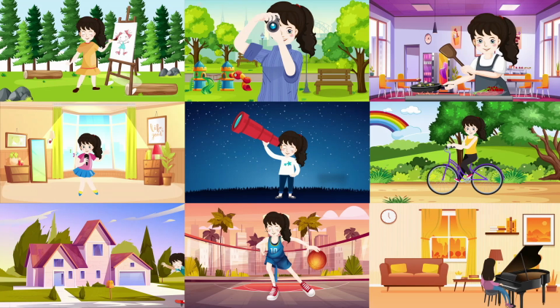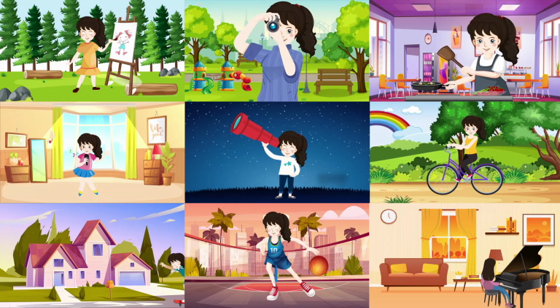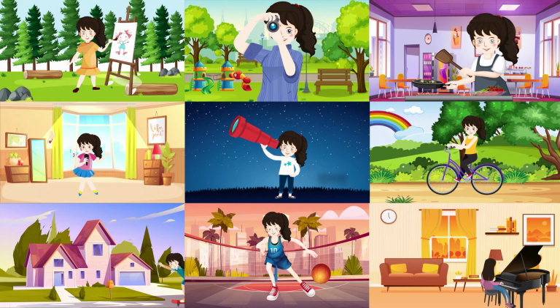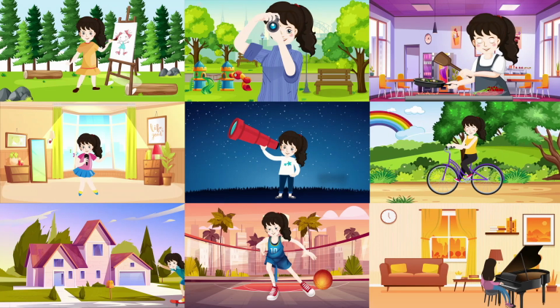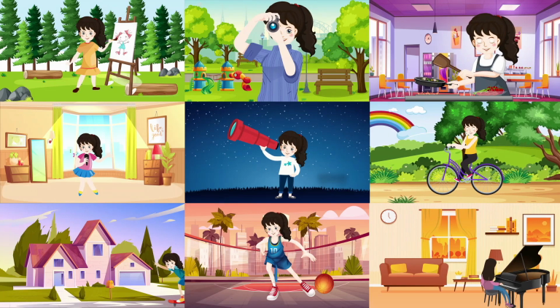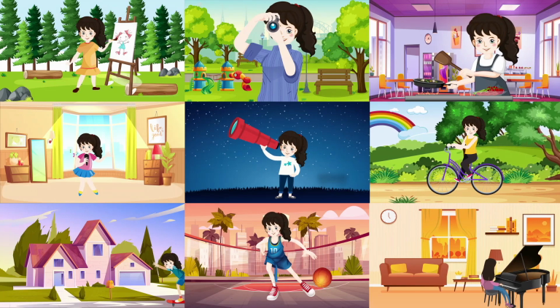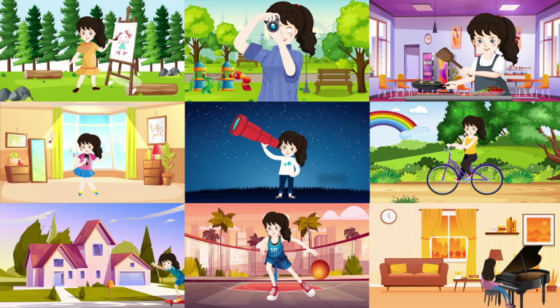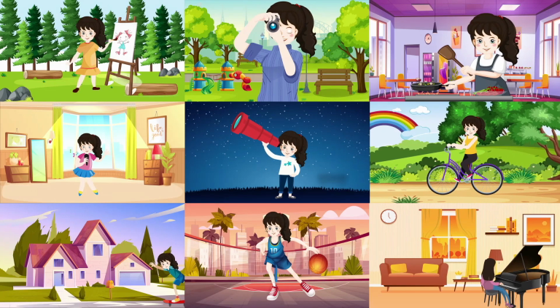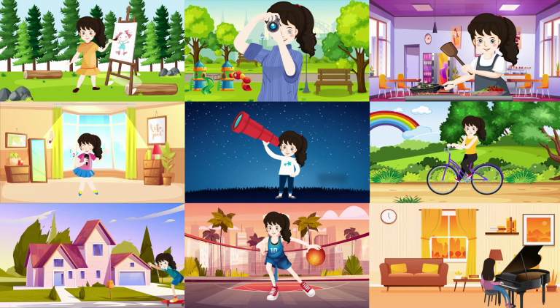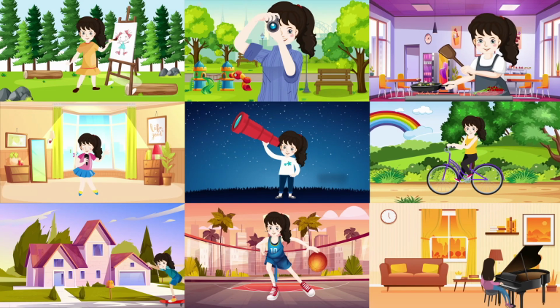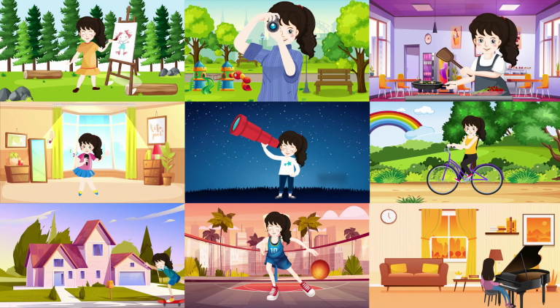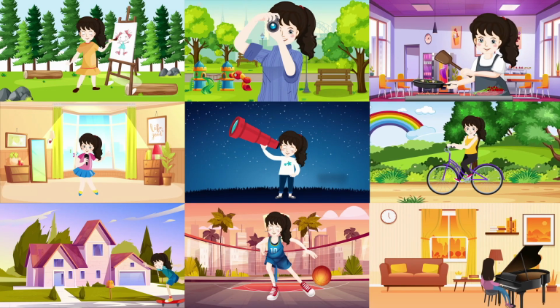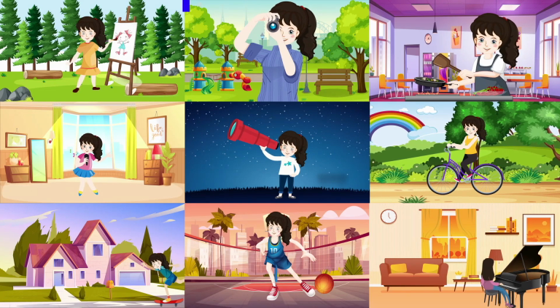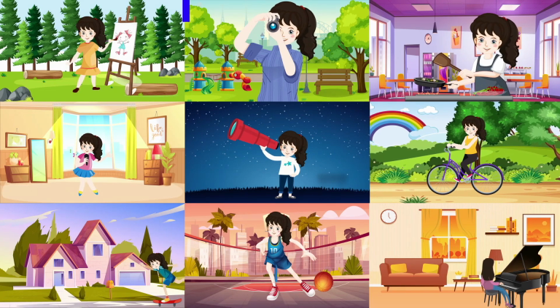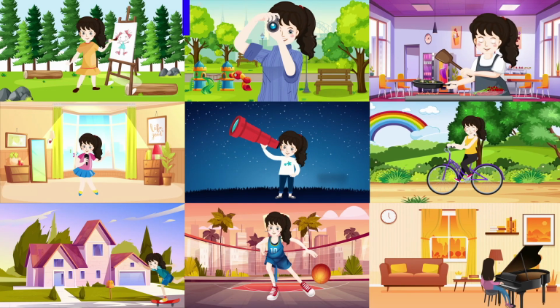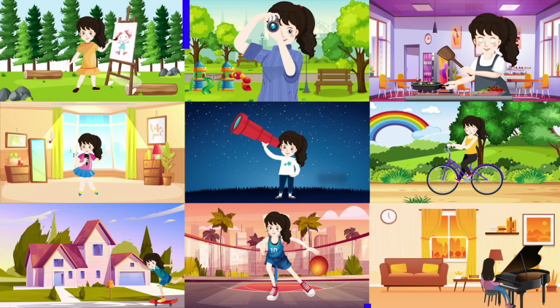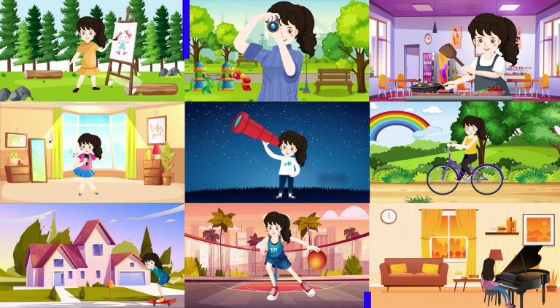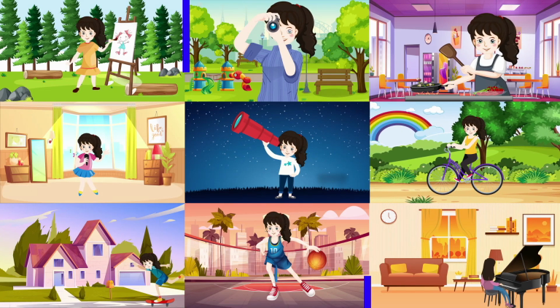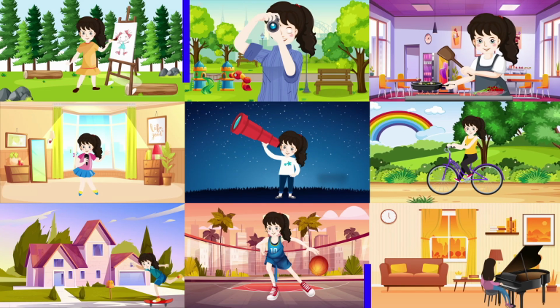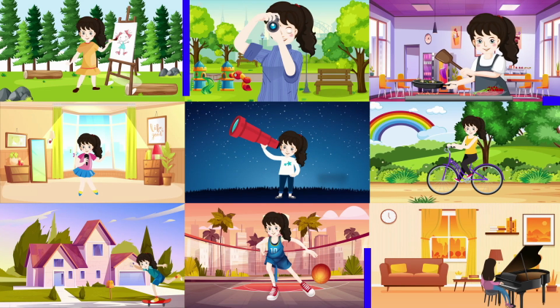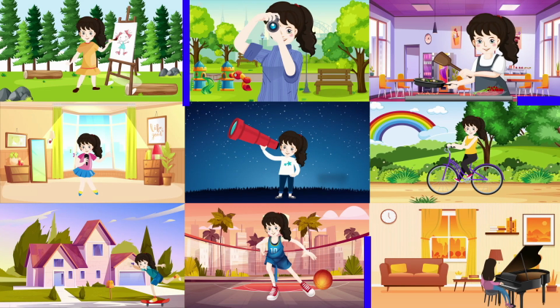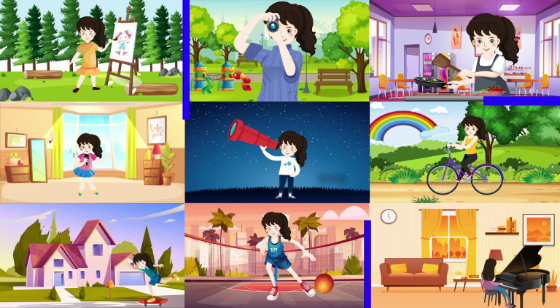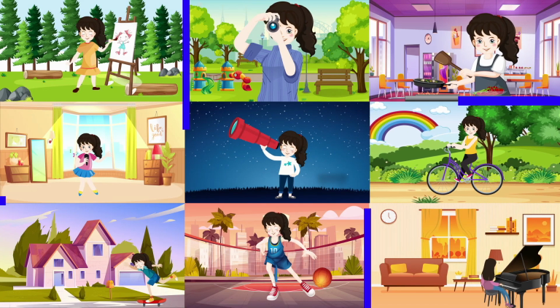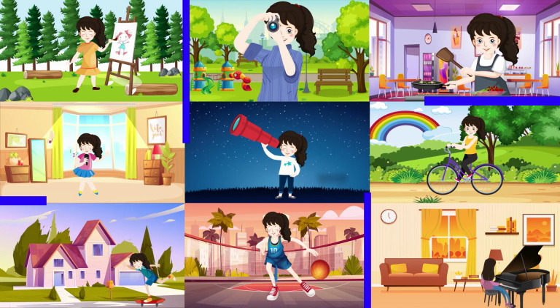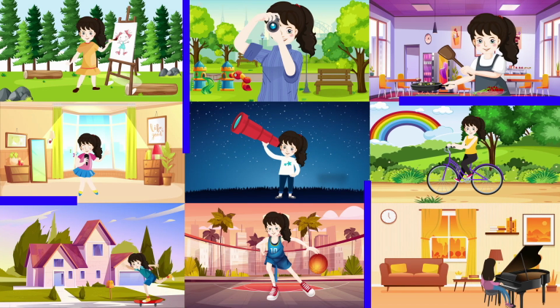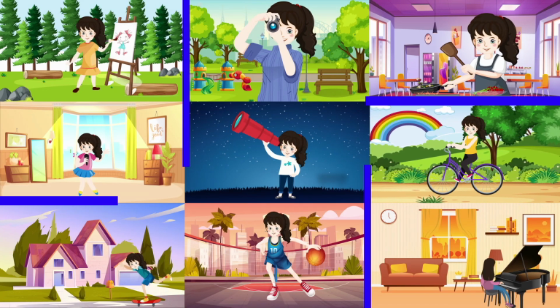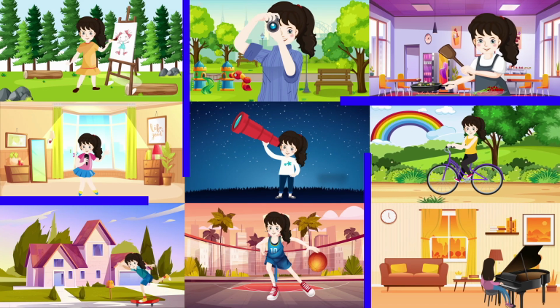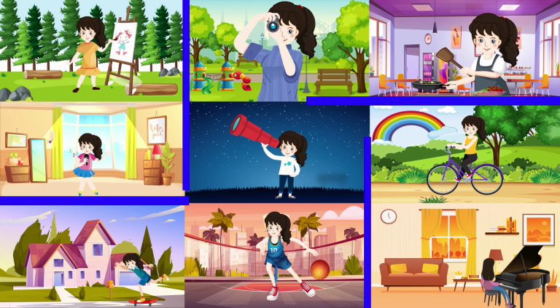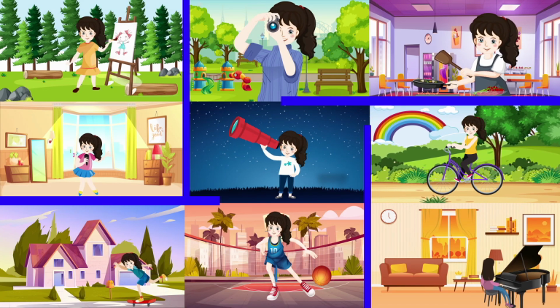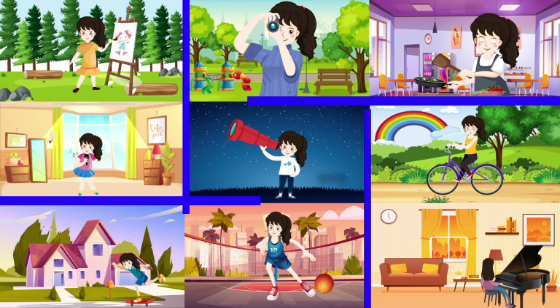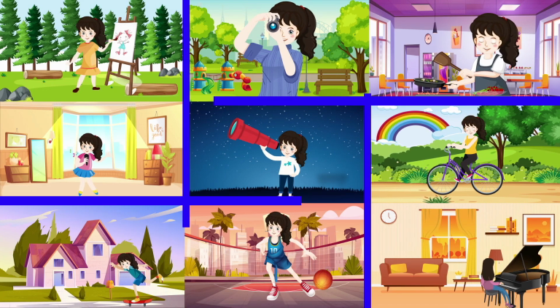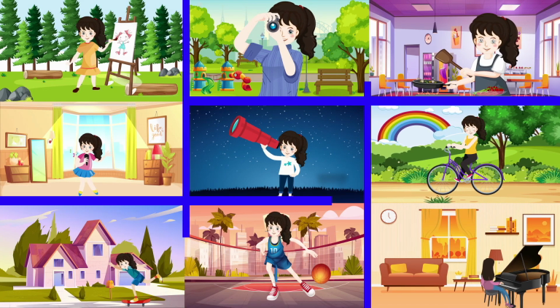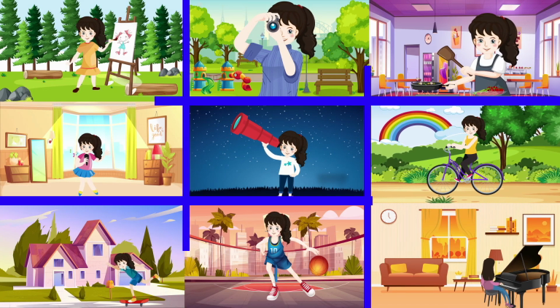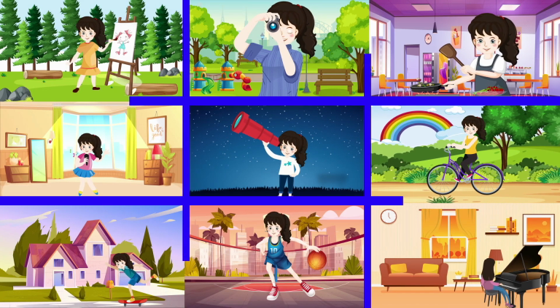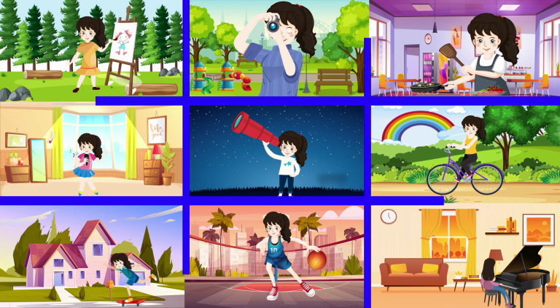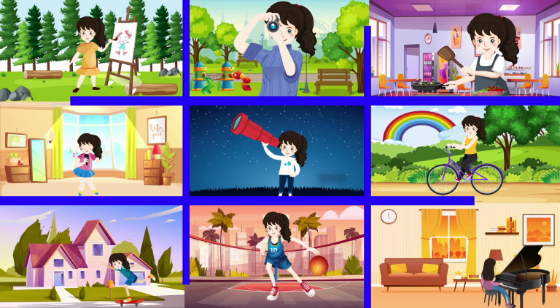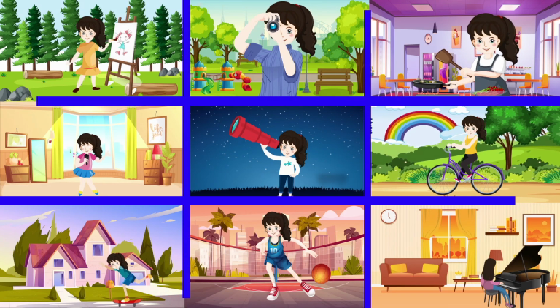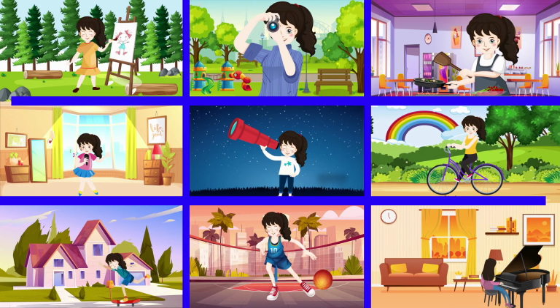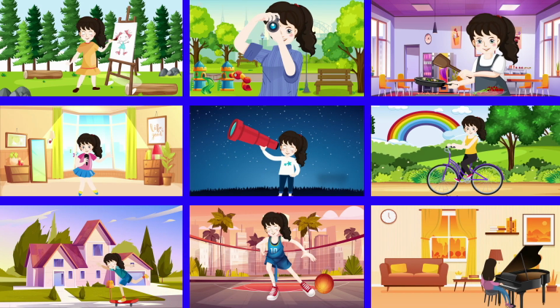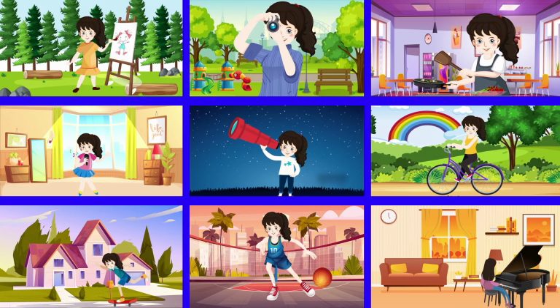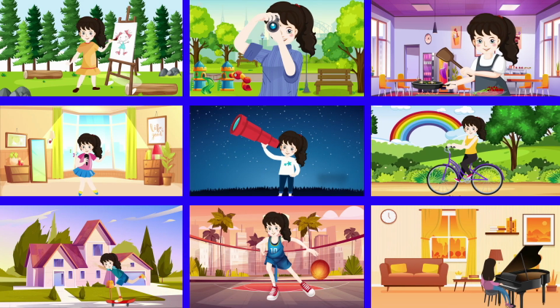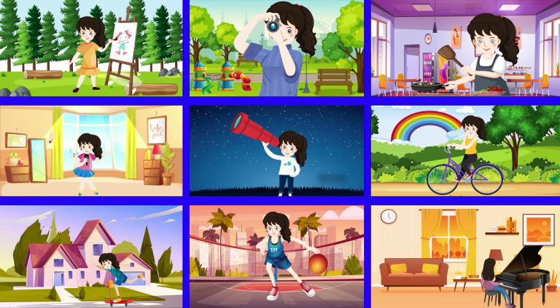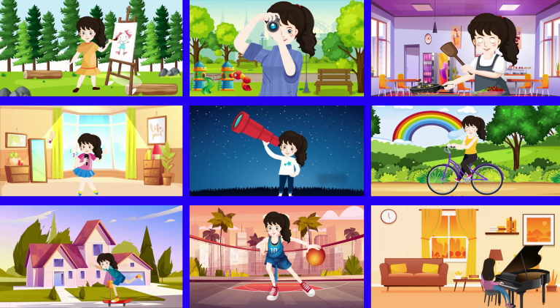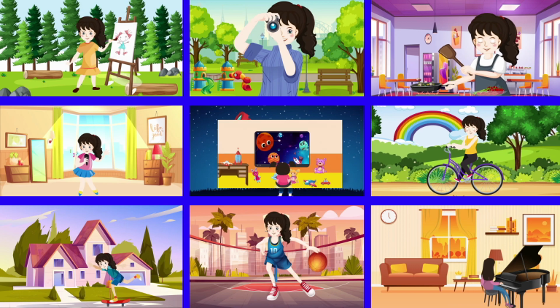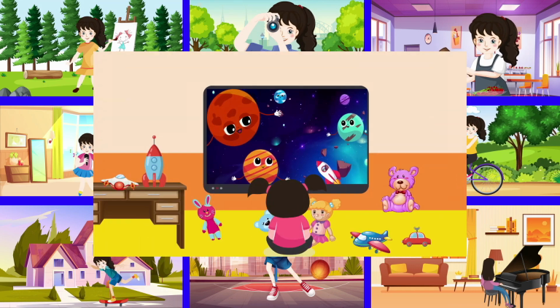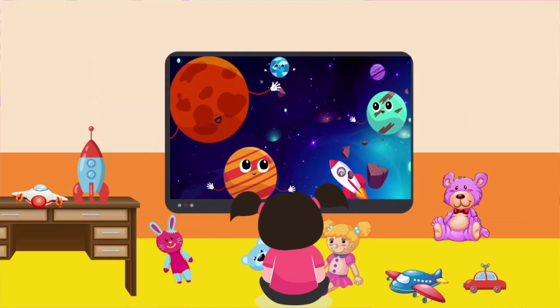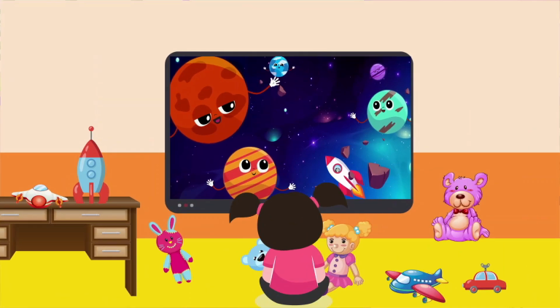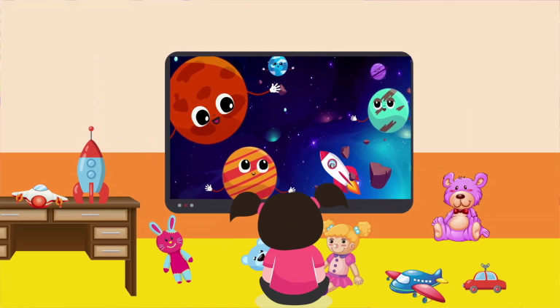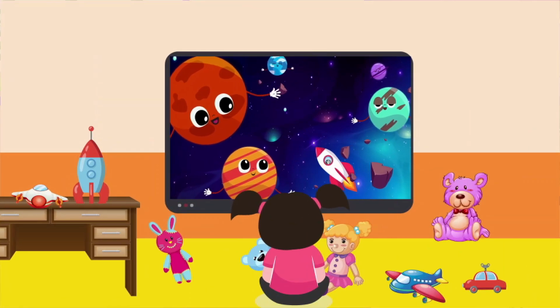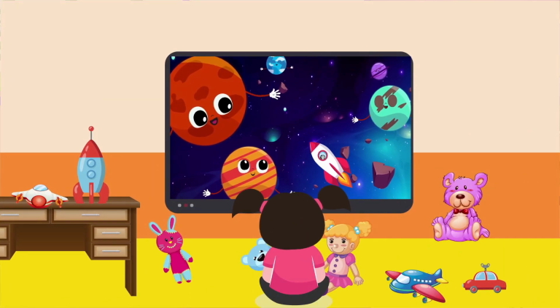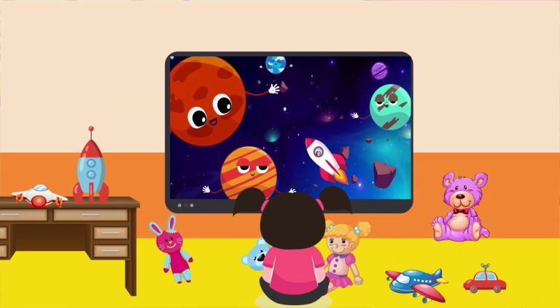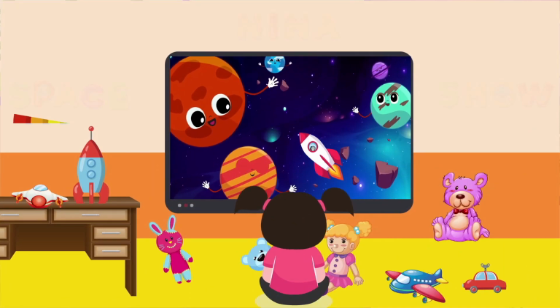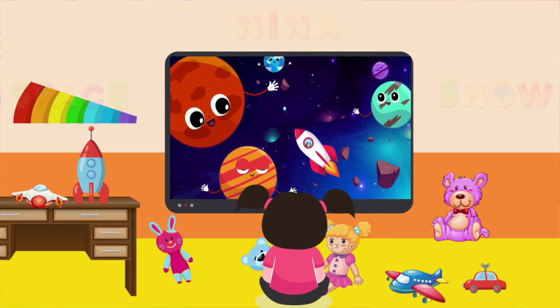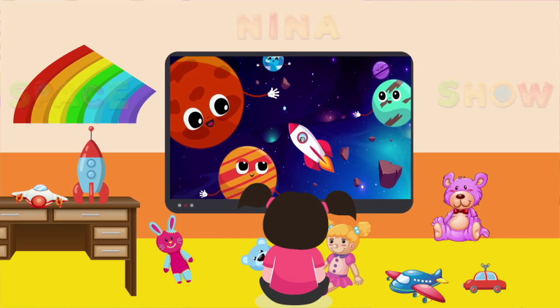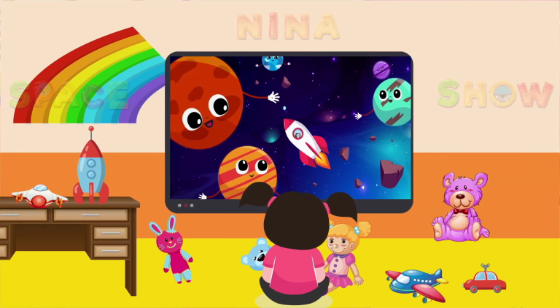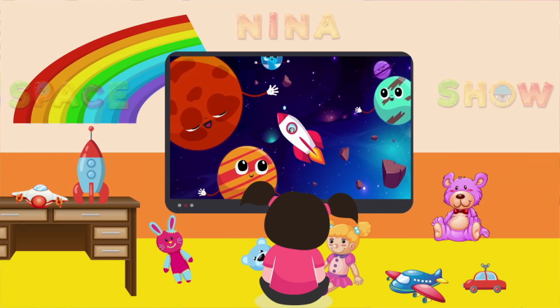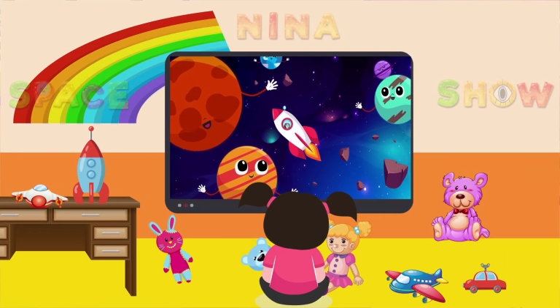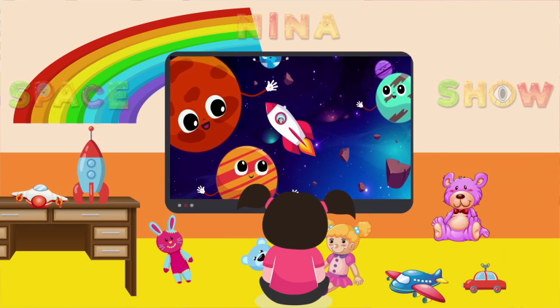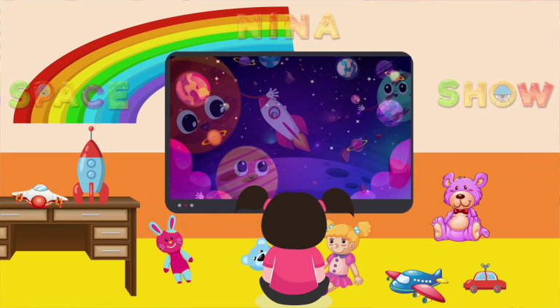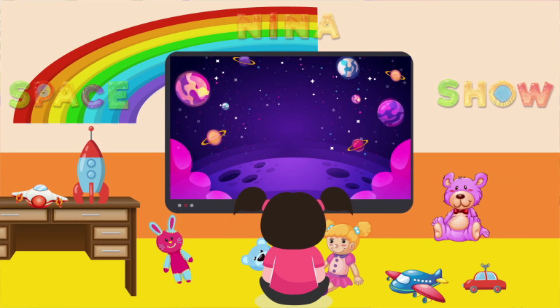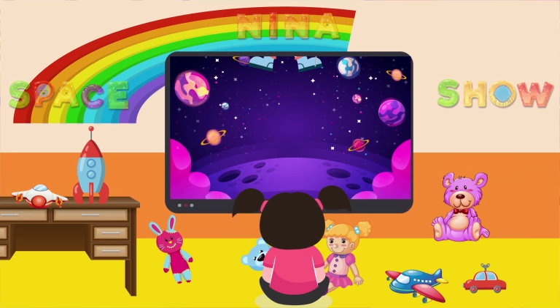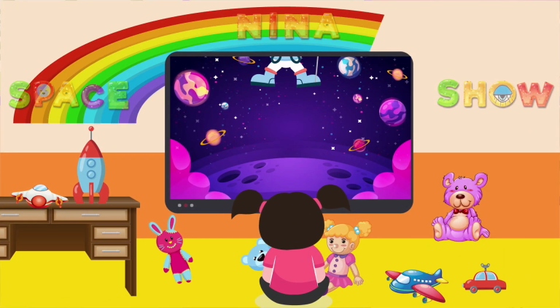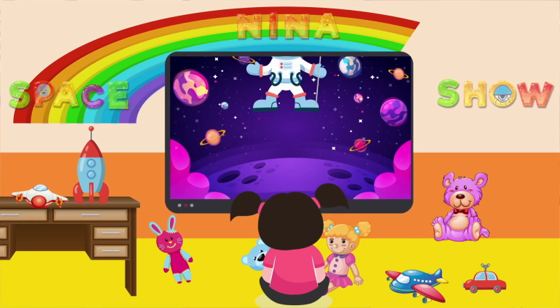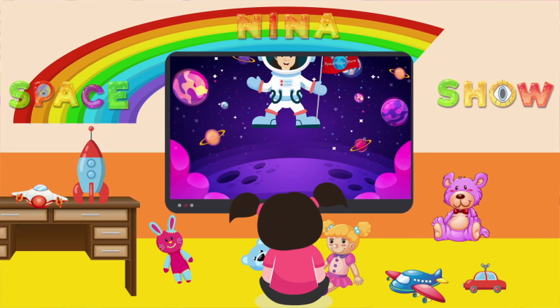Space Explores, off we go! Three, two, one, rocket launch!